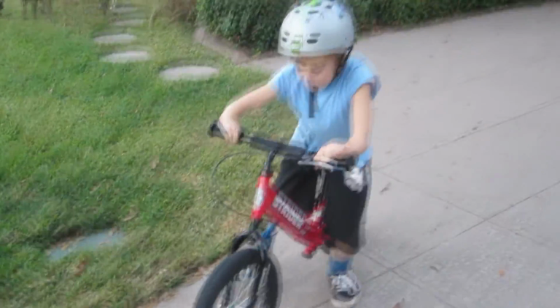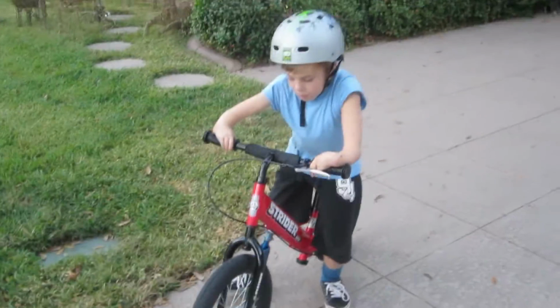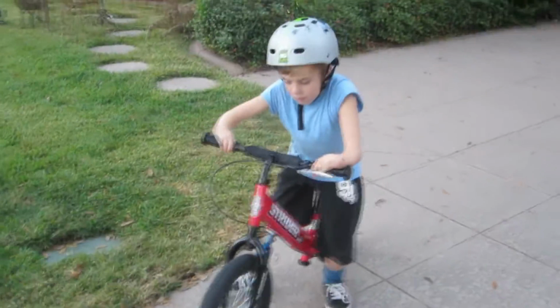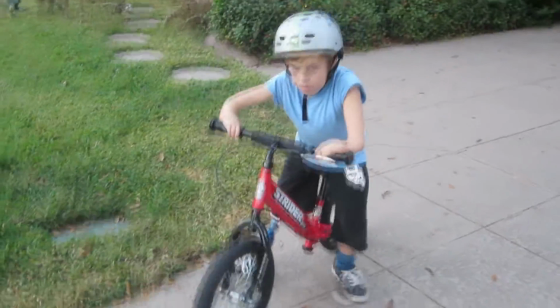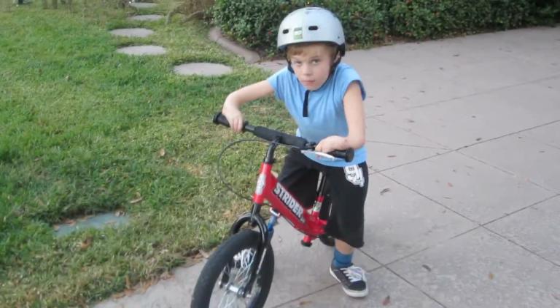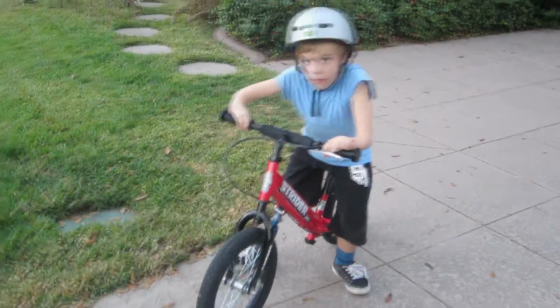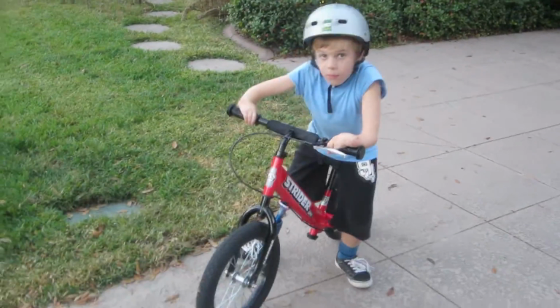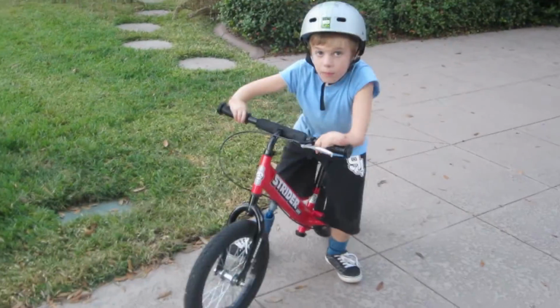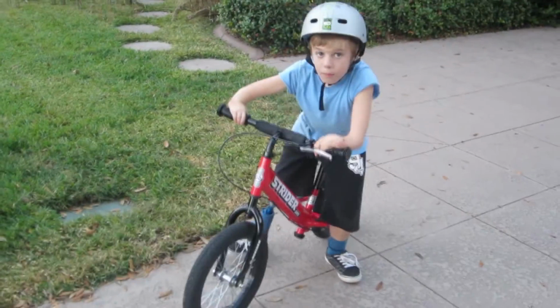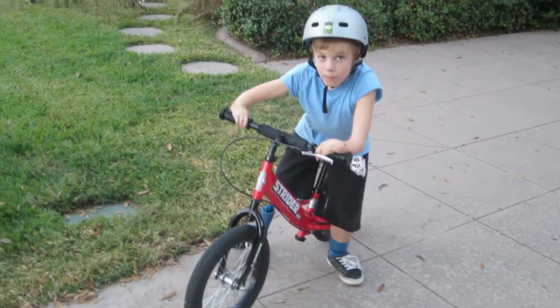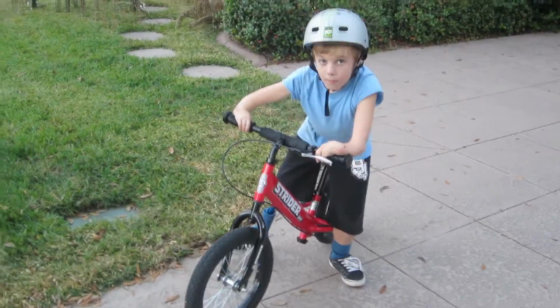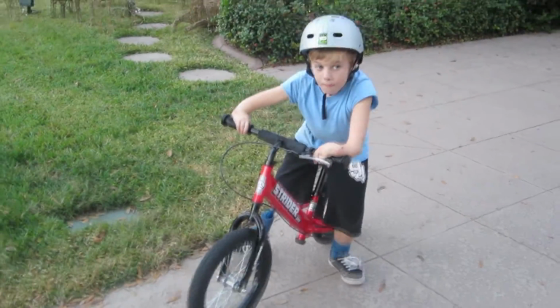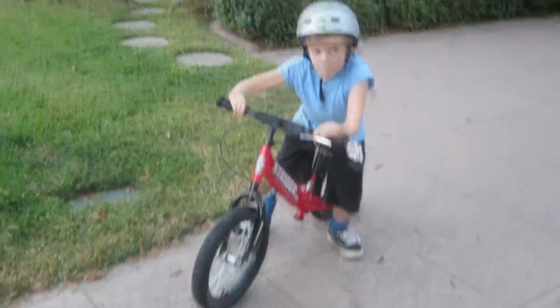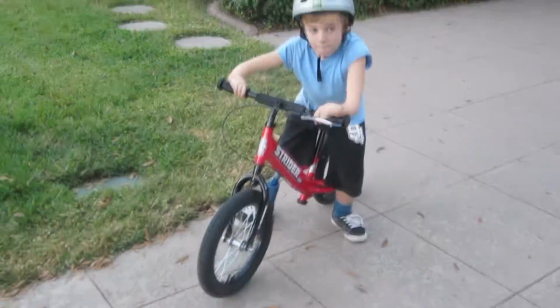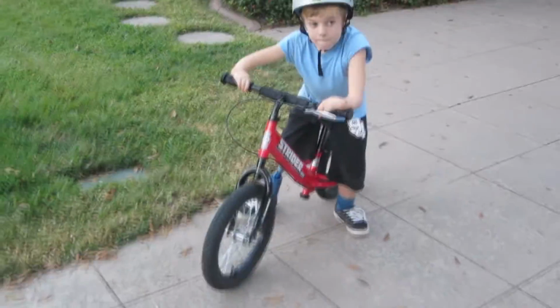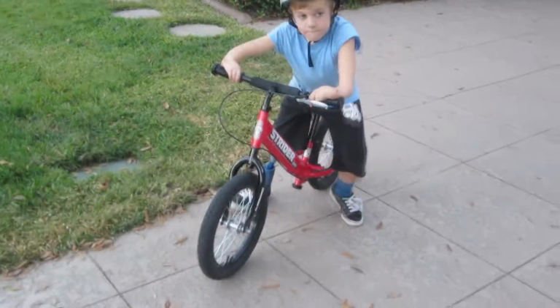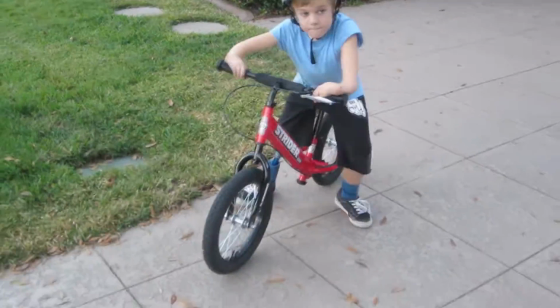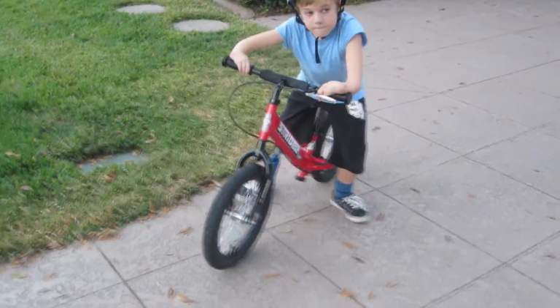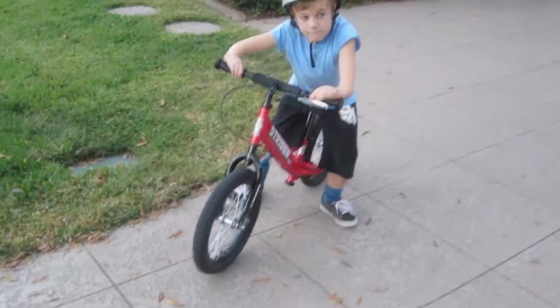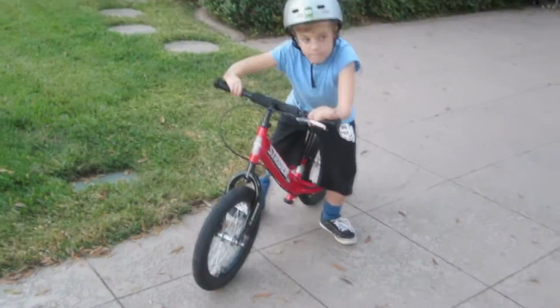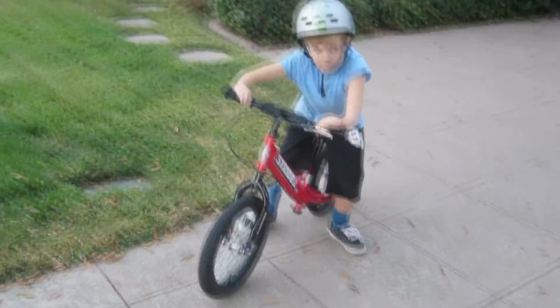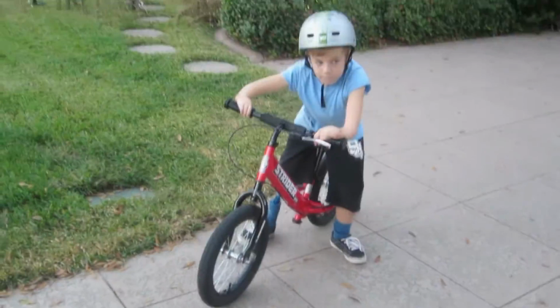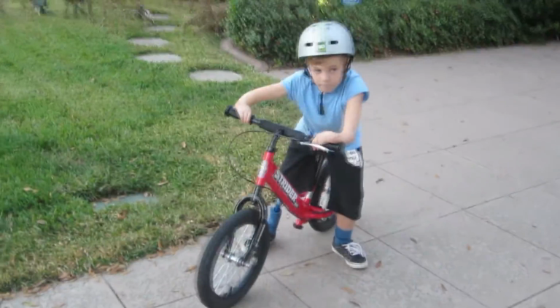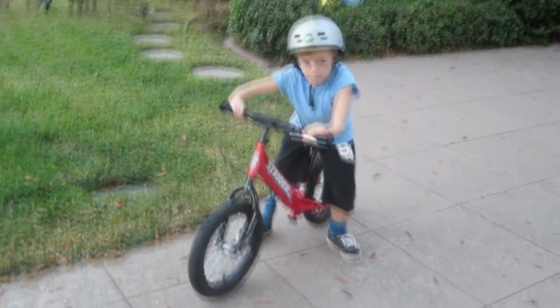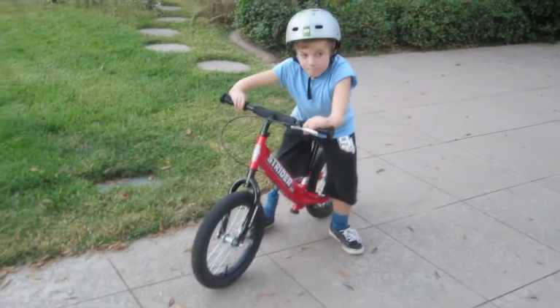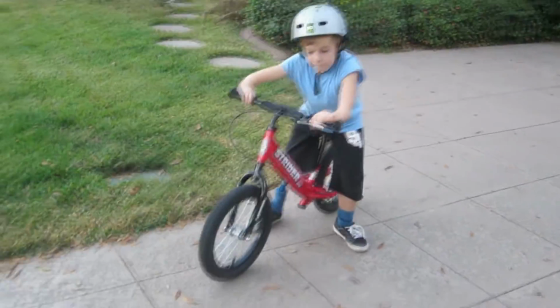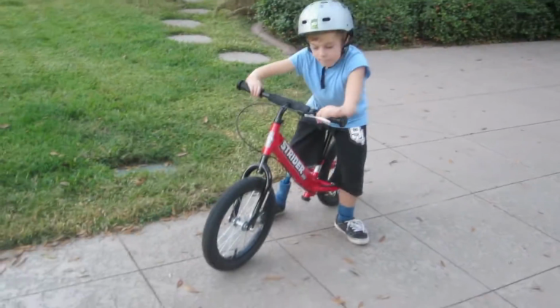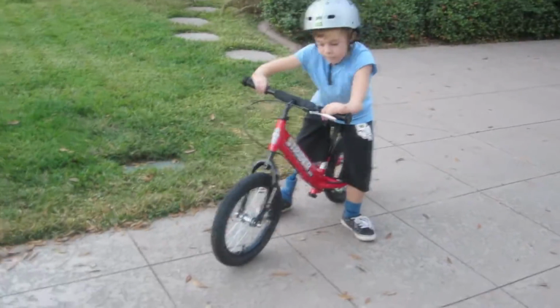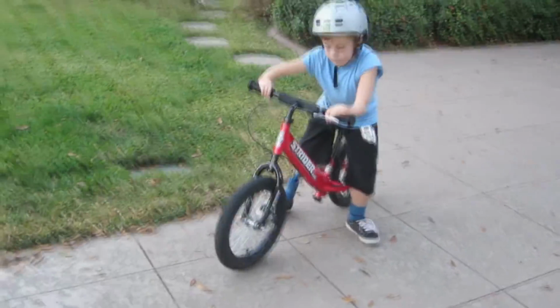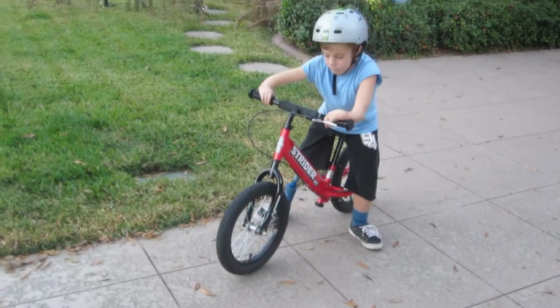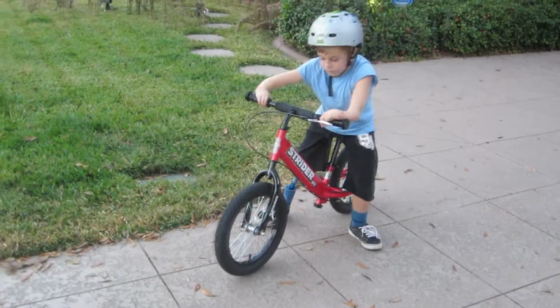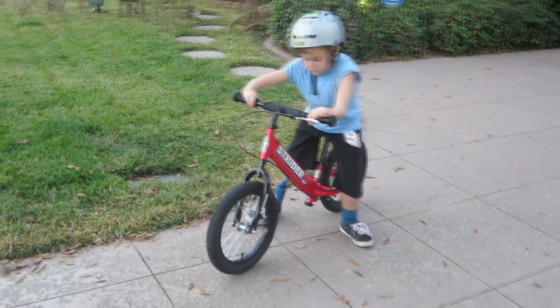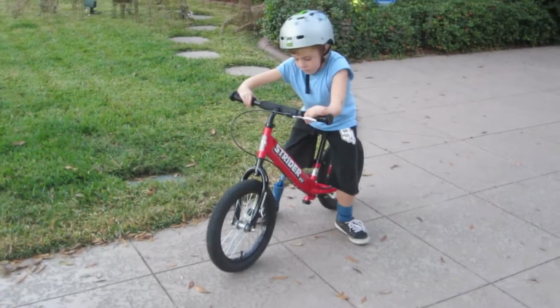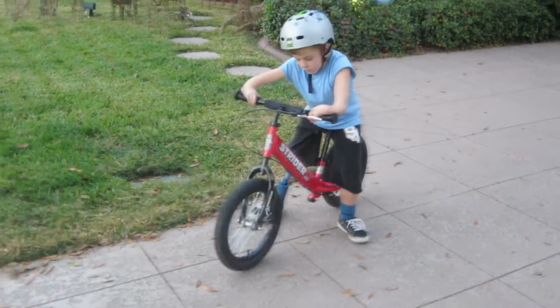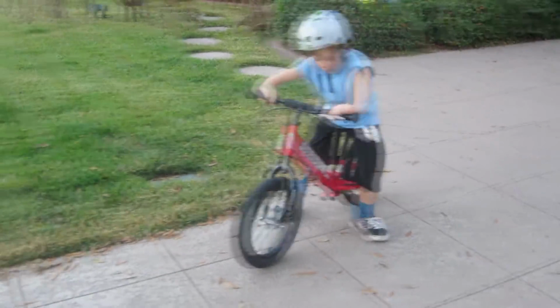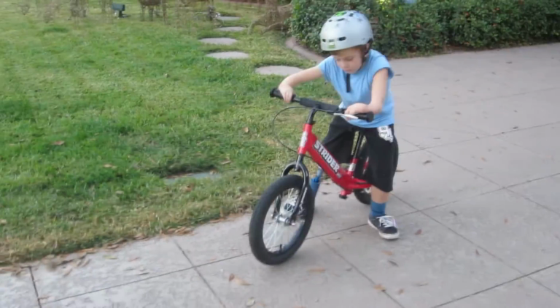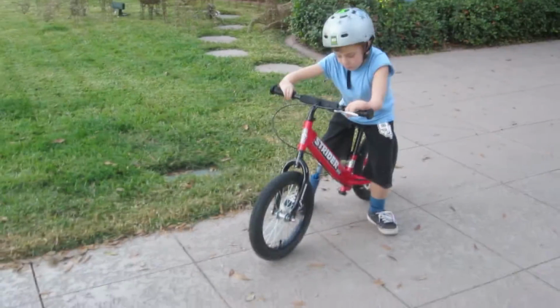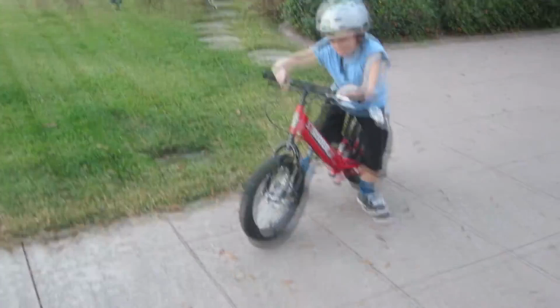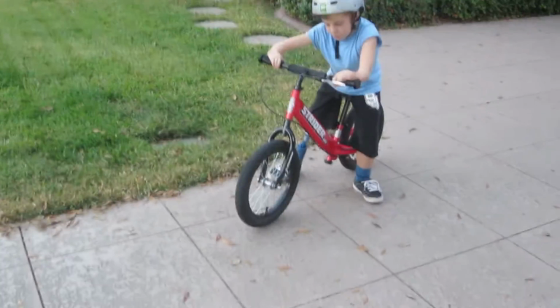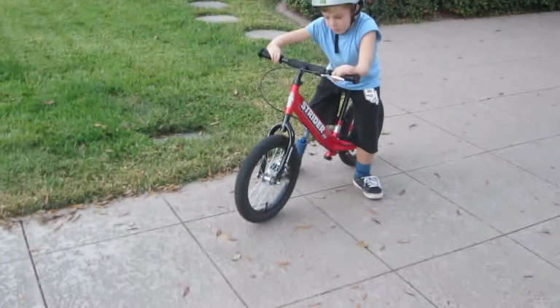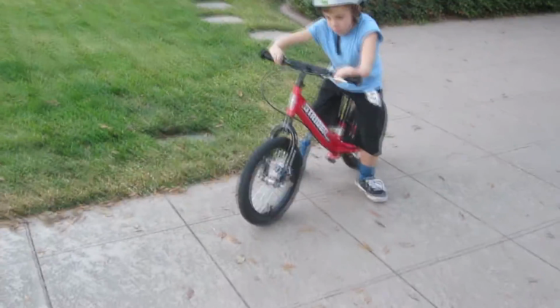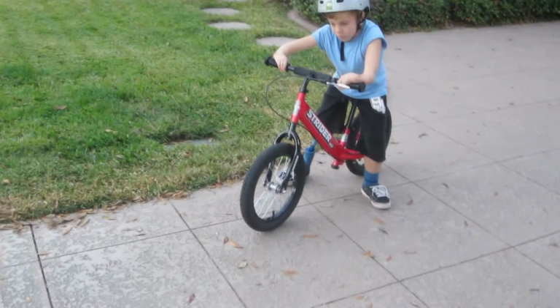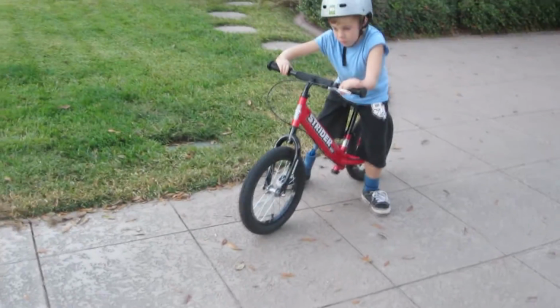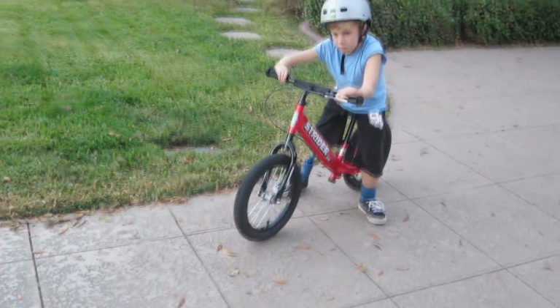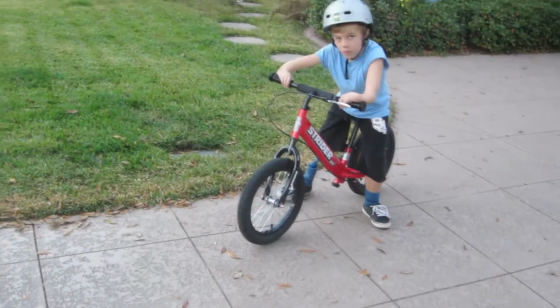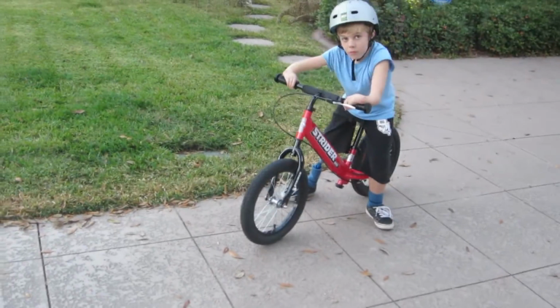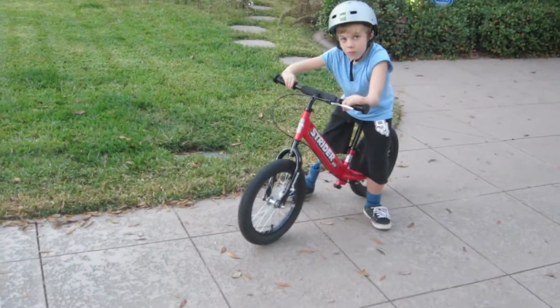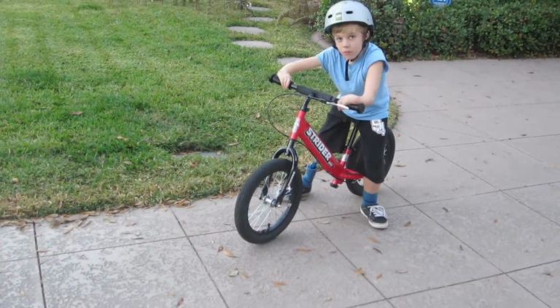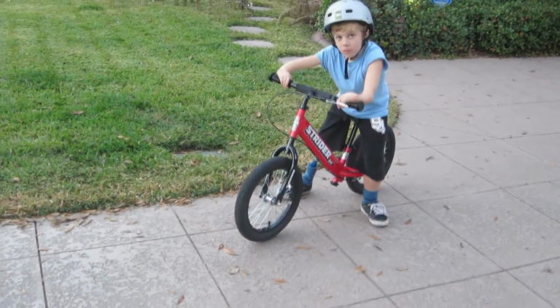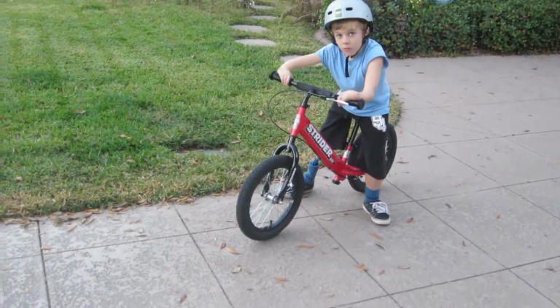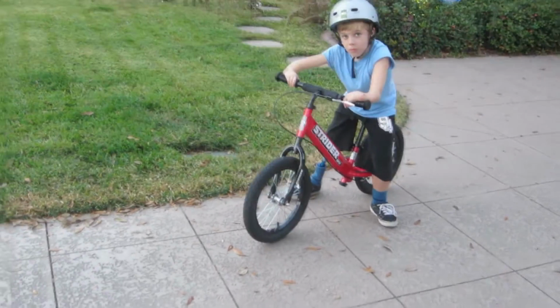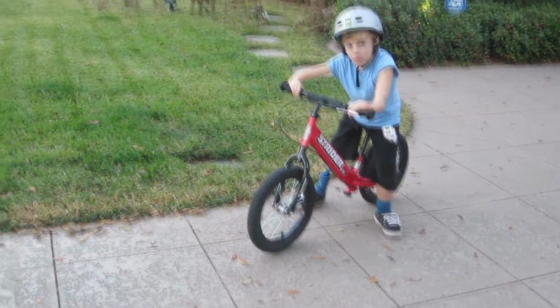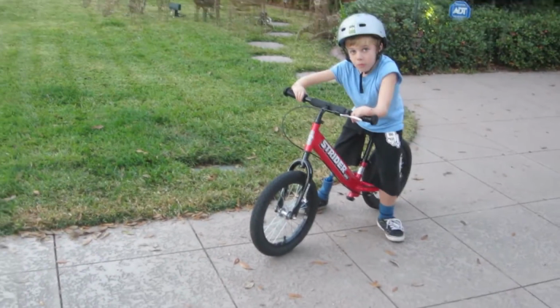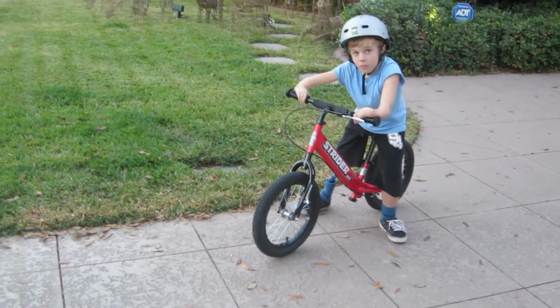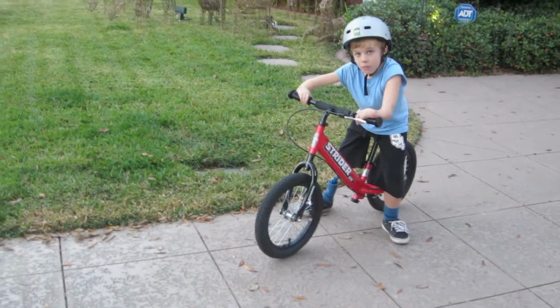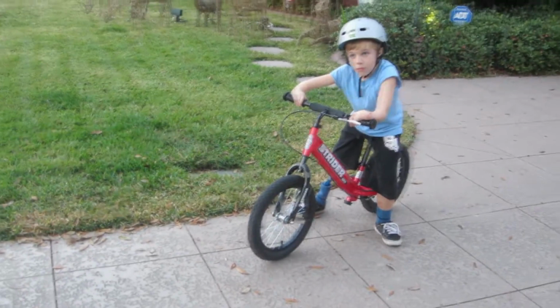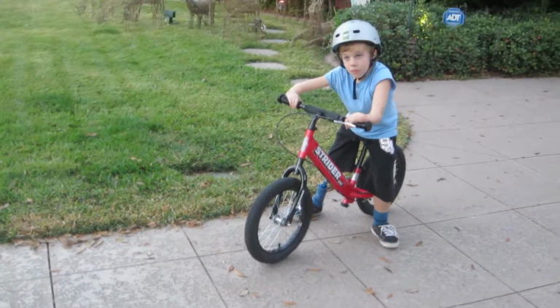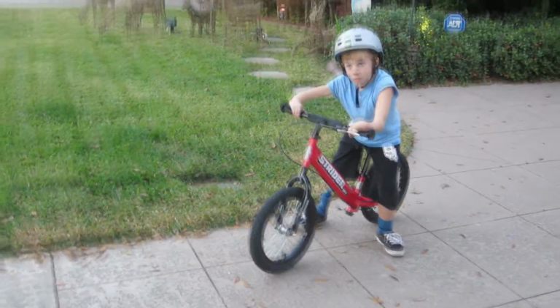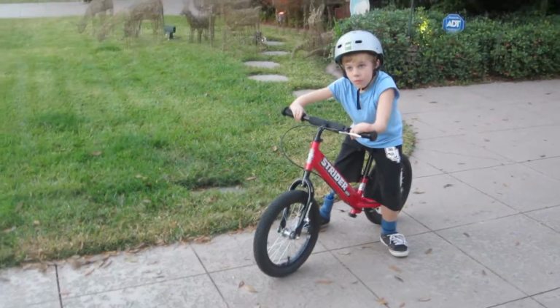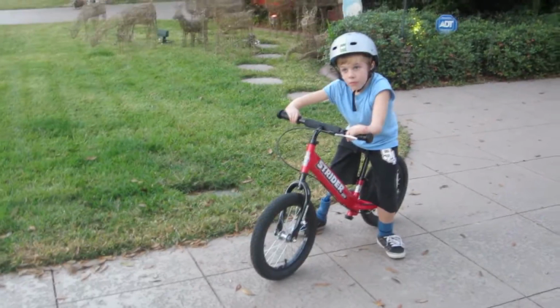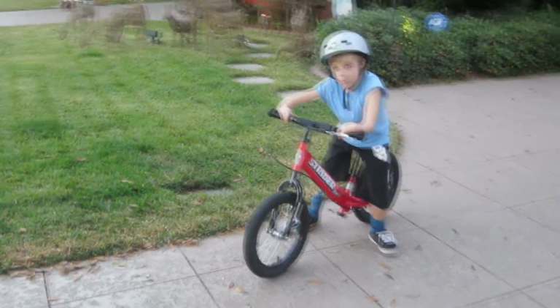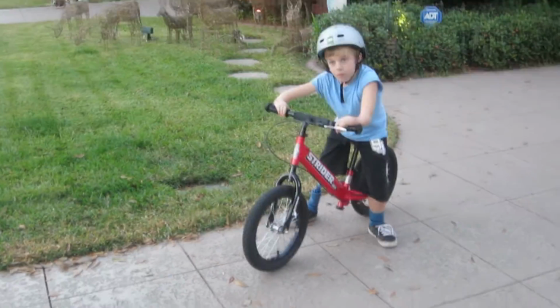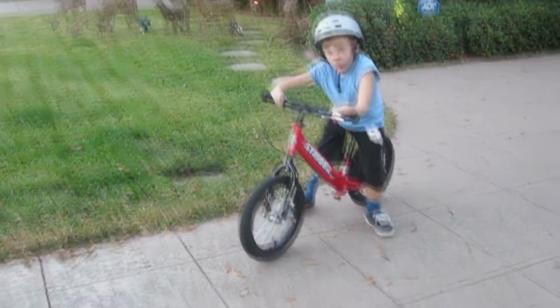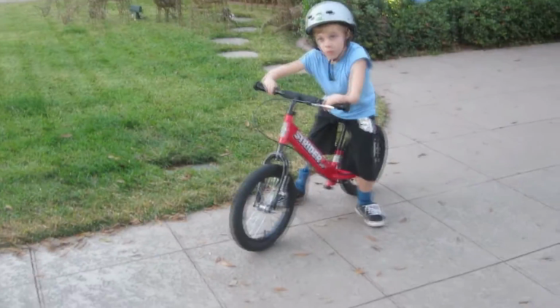So first attempt on your Strider — I think you've got the height right, it's just like the smaller one. Let's try.